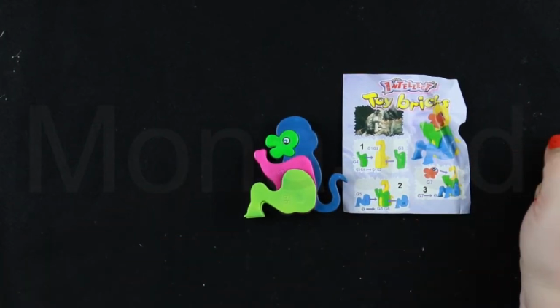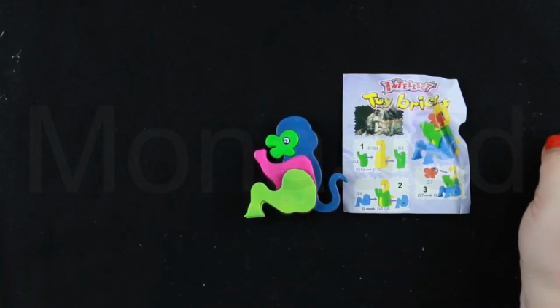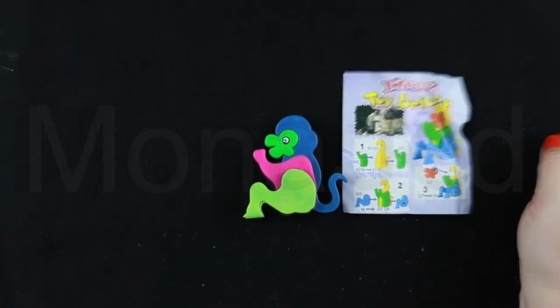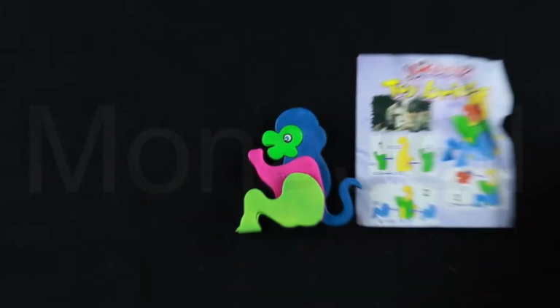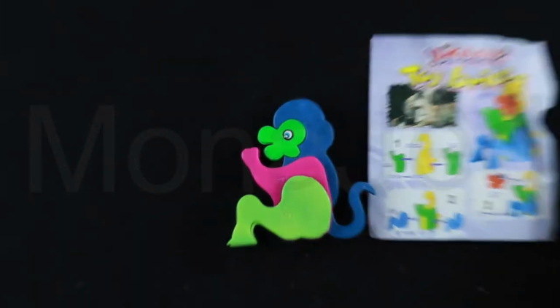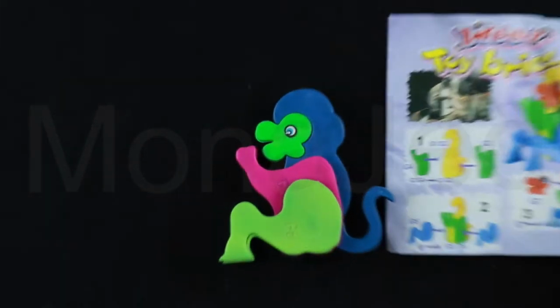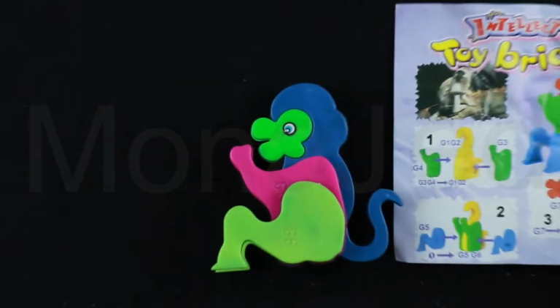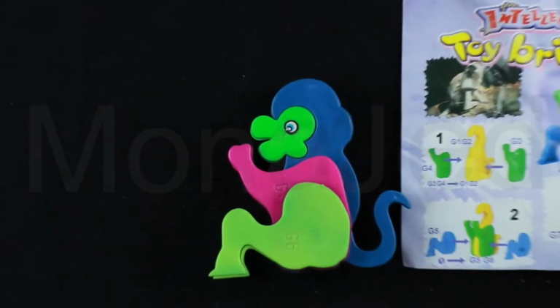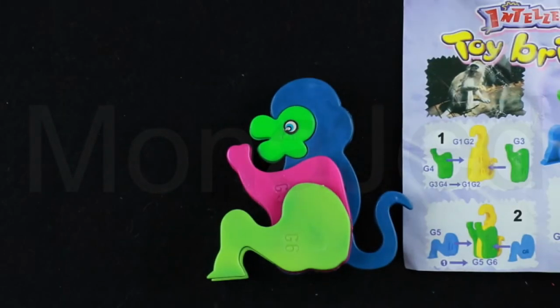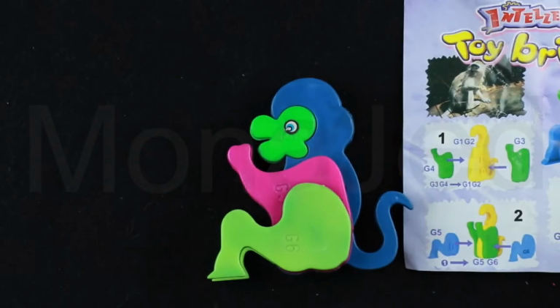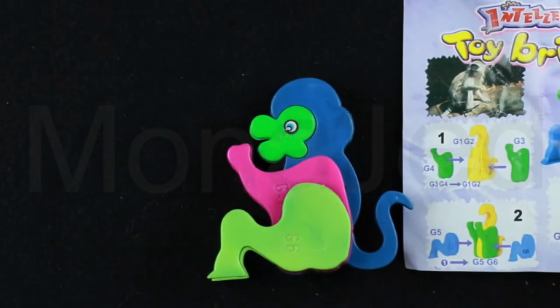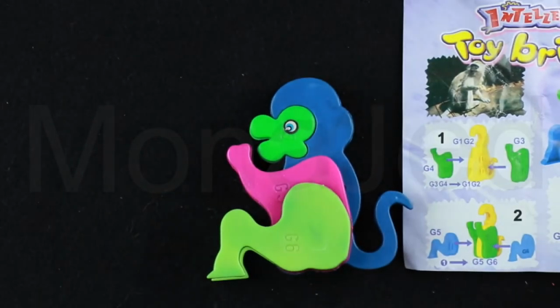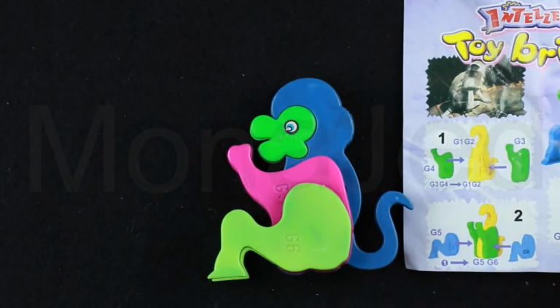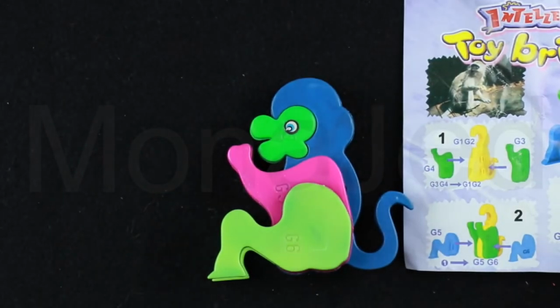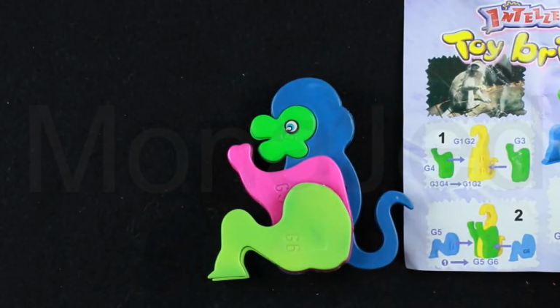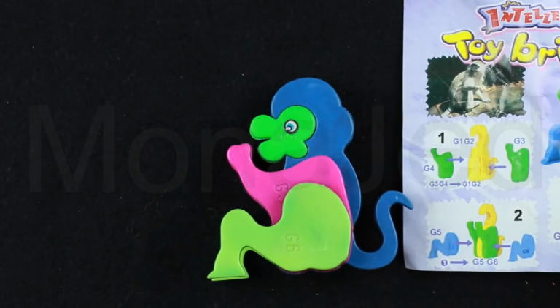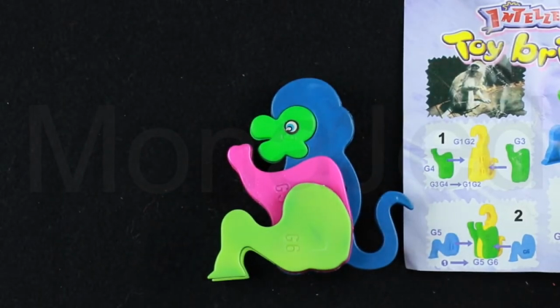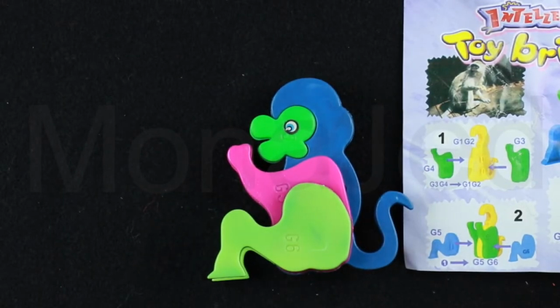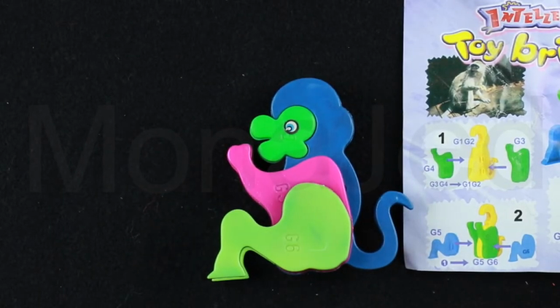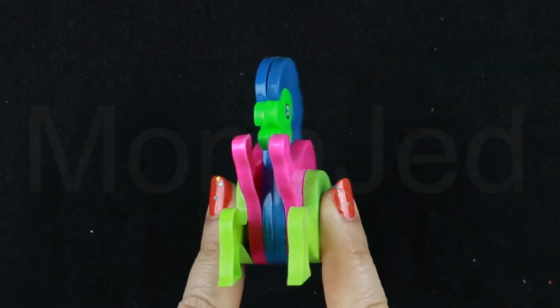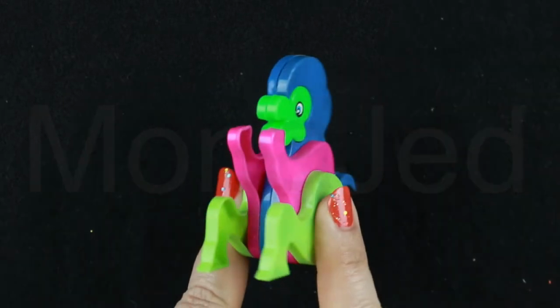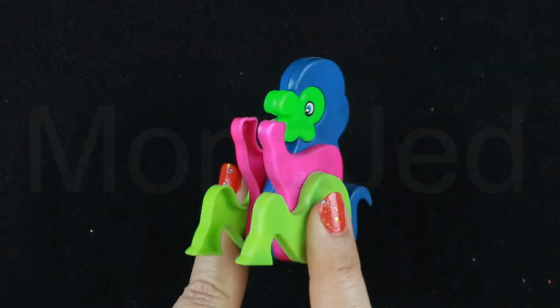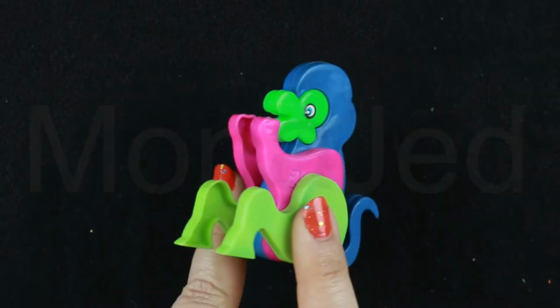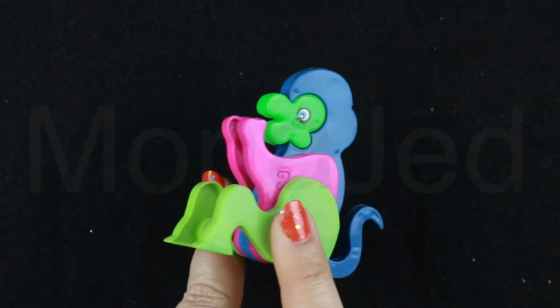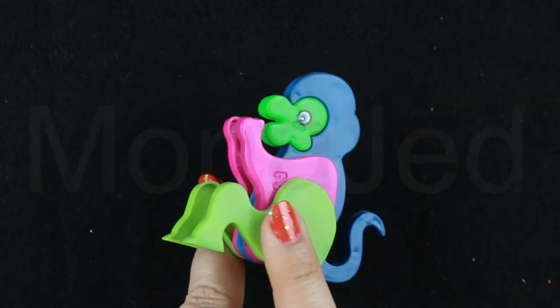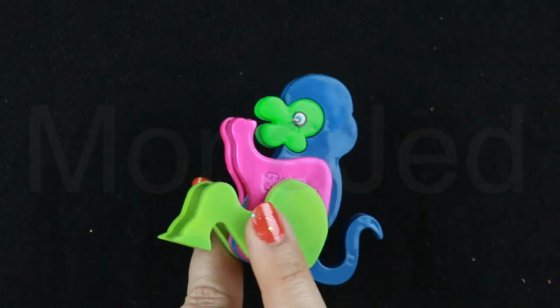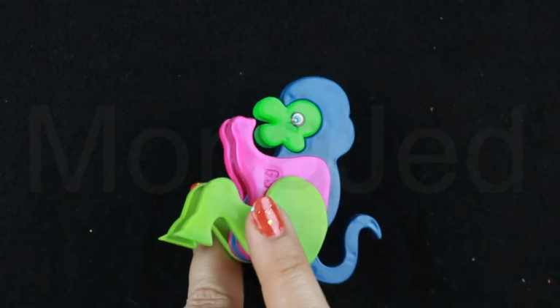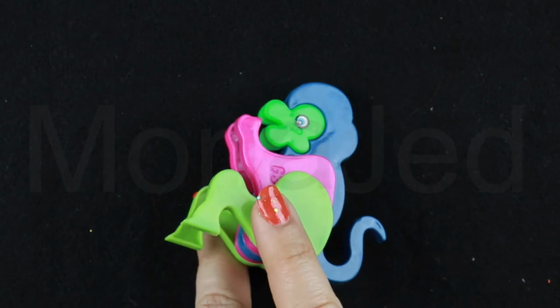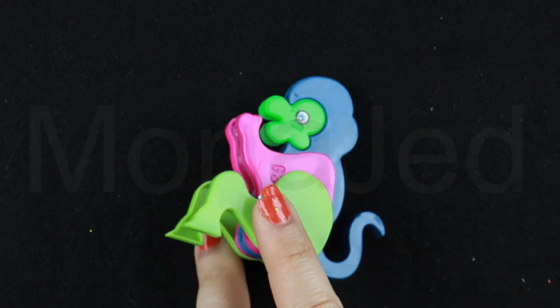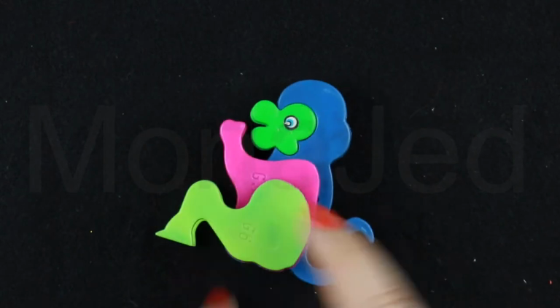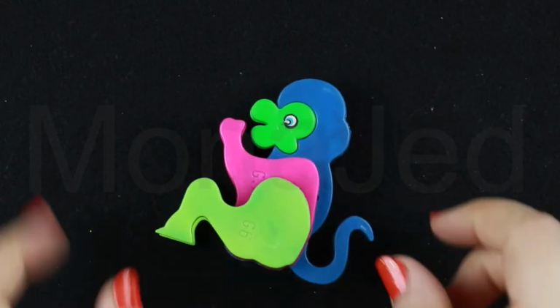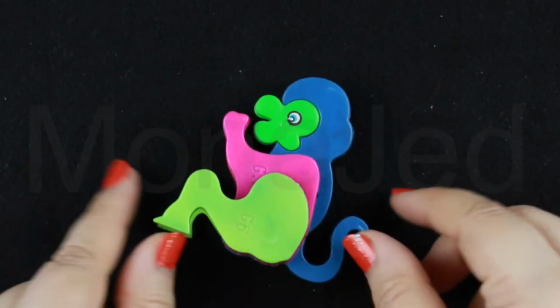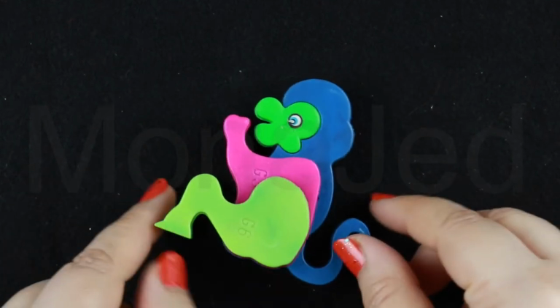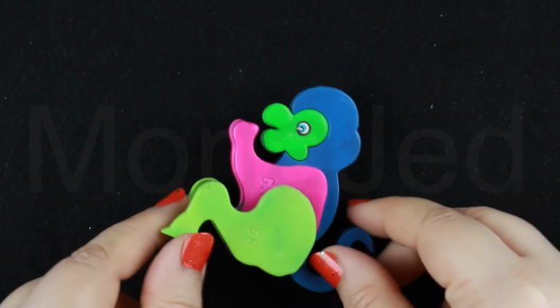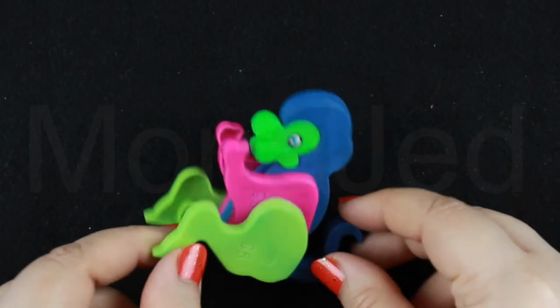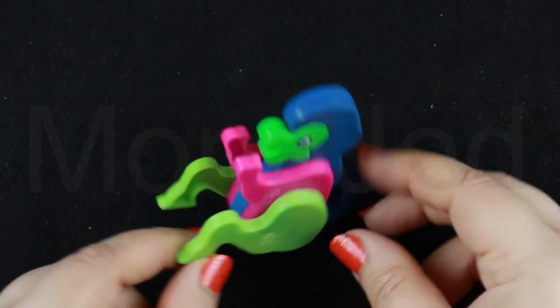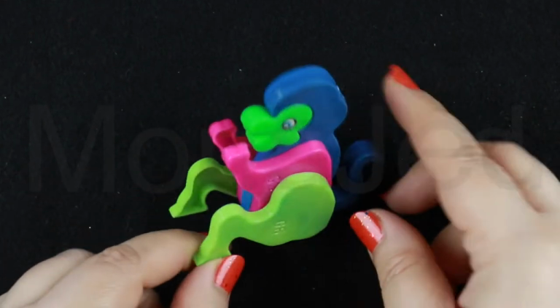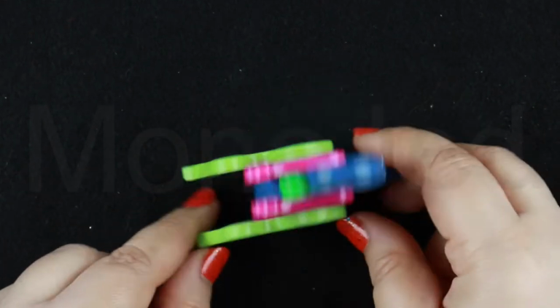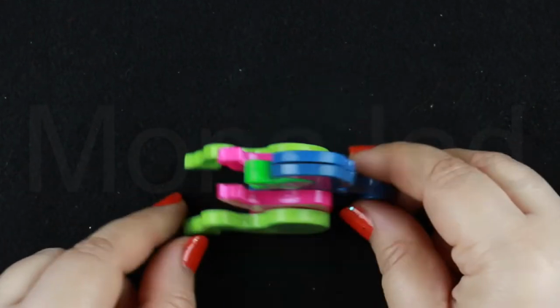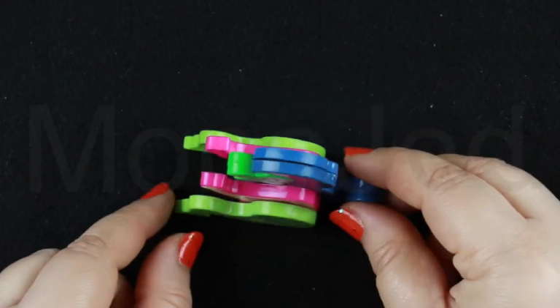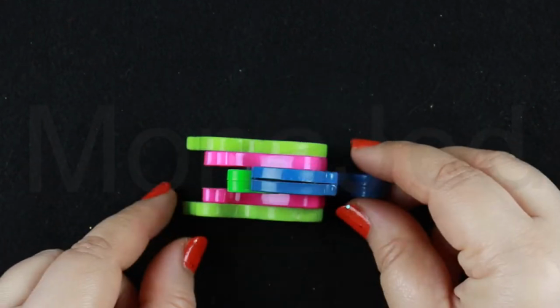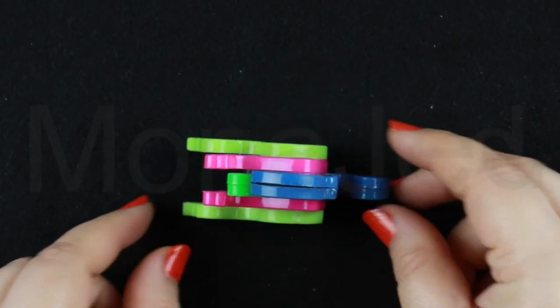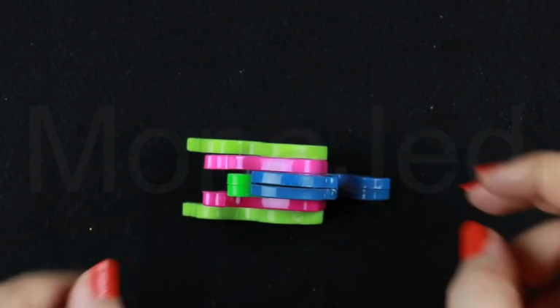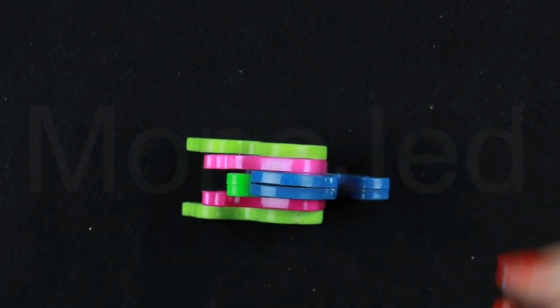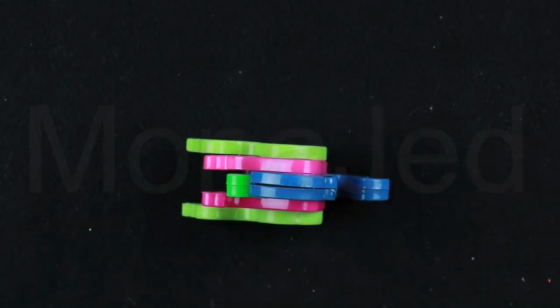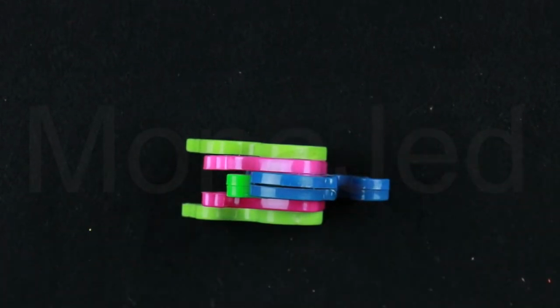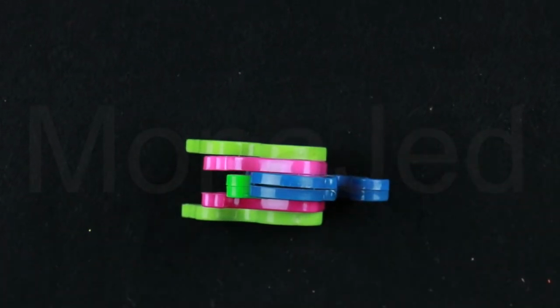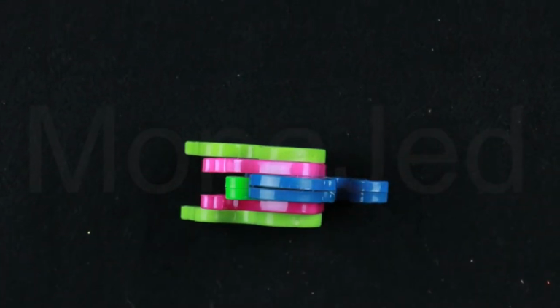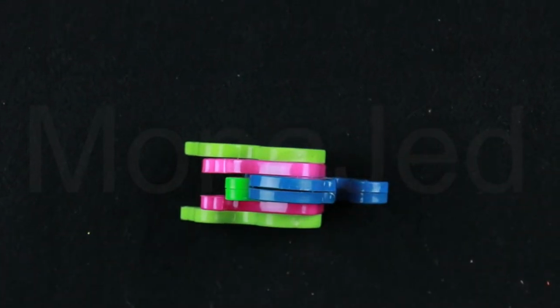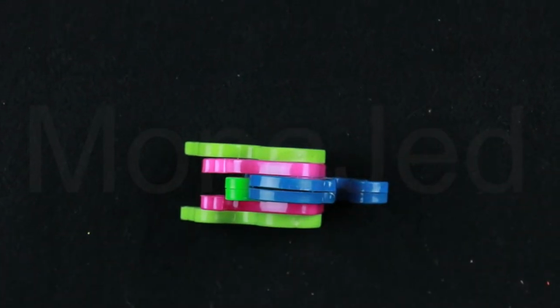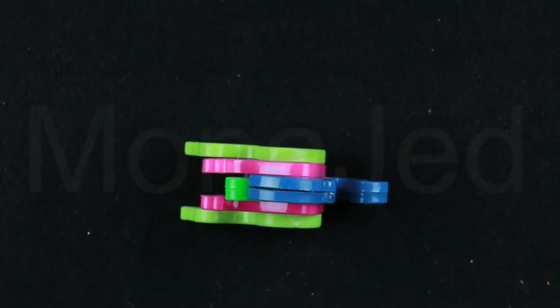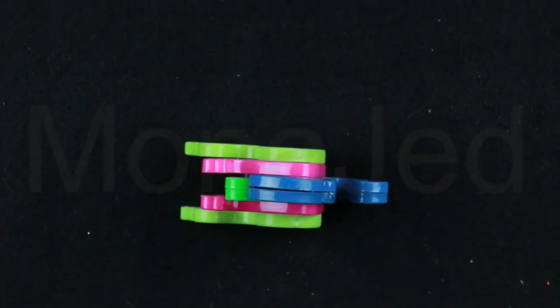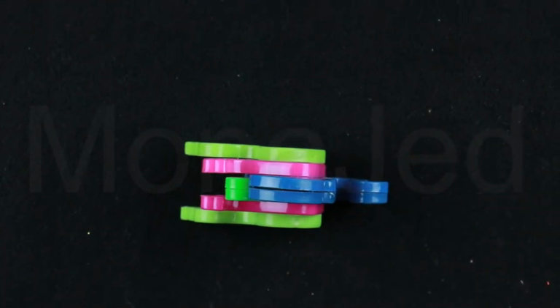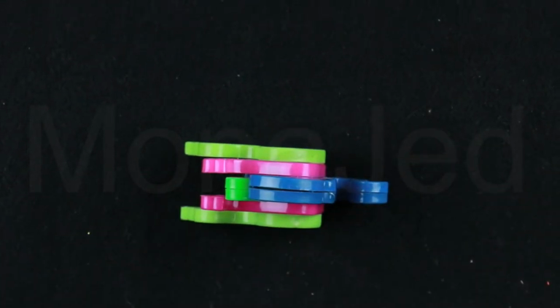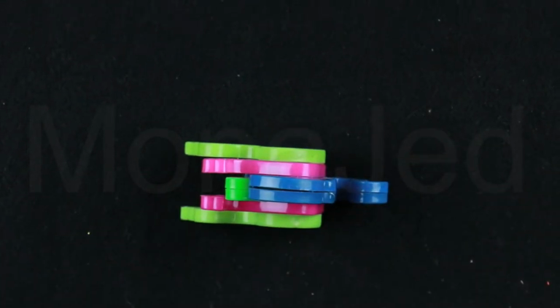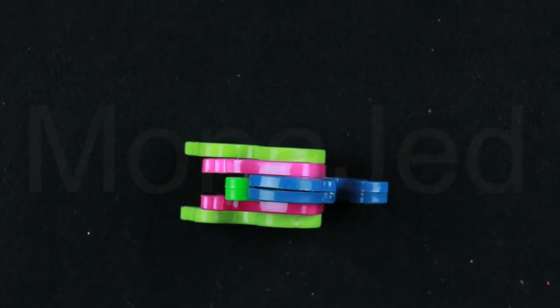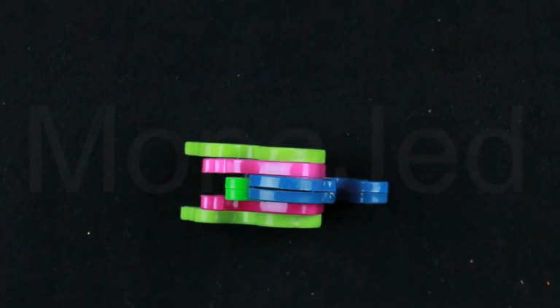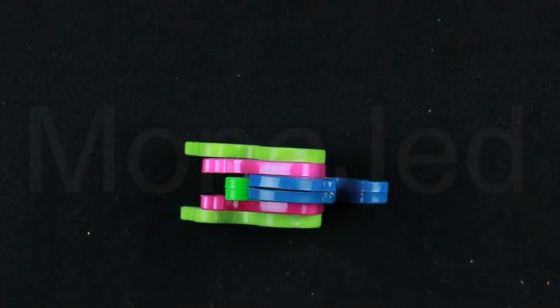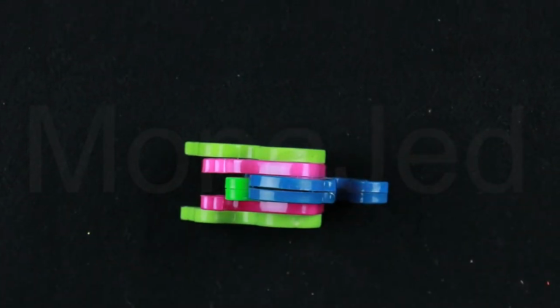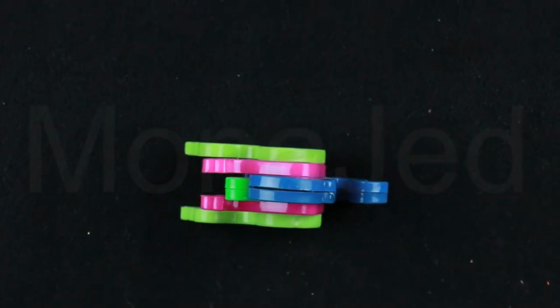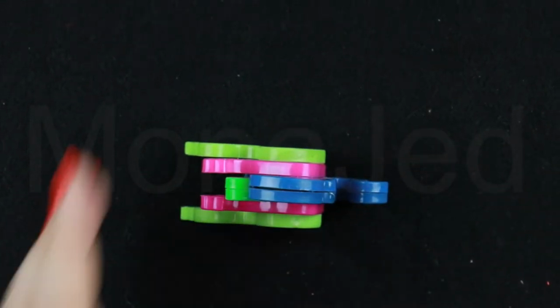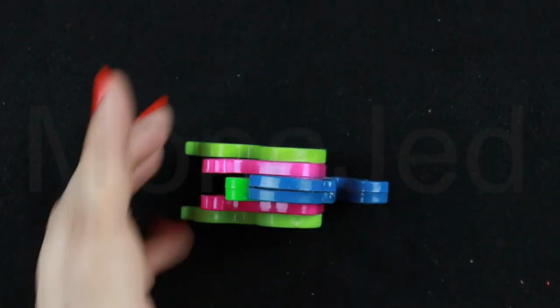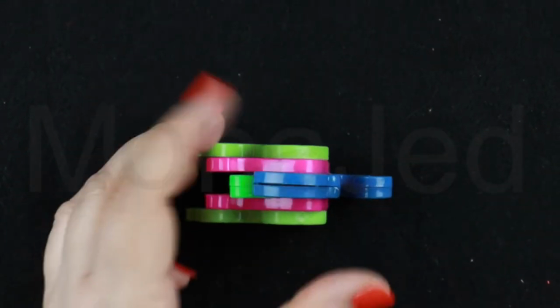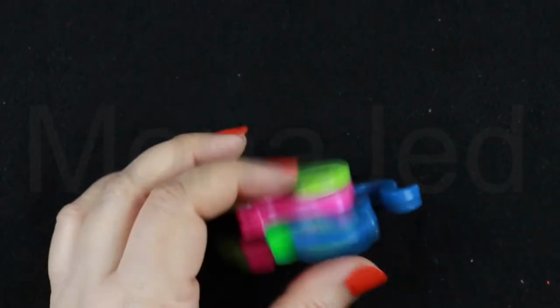Nice! So colorful and easy to assemble. Very 3D. Okay, next.